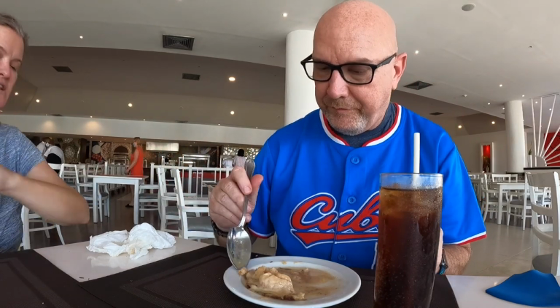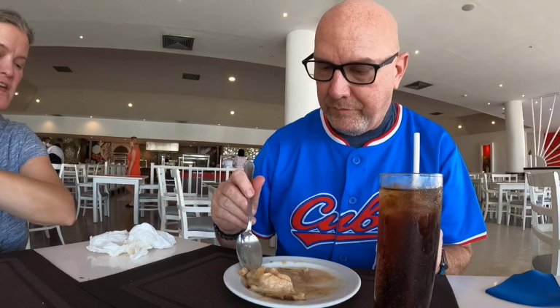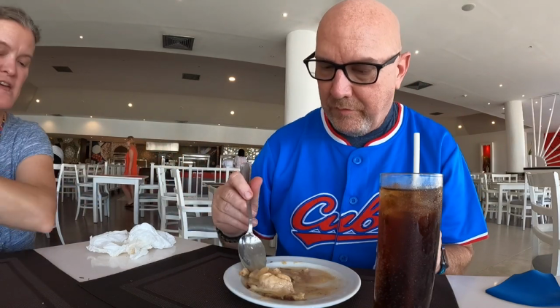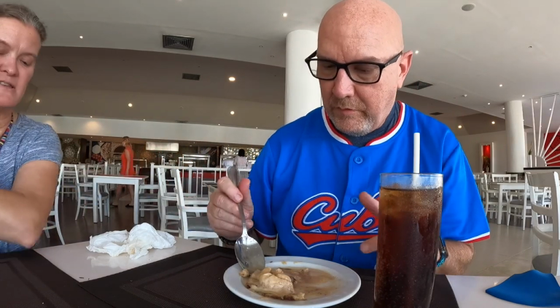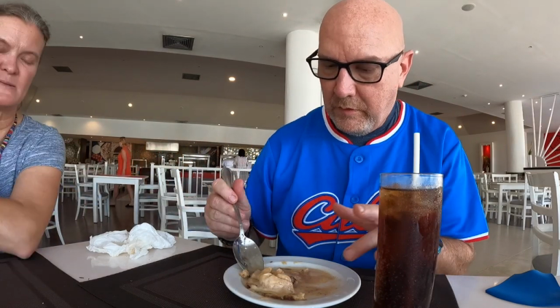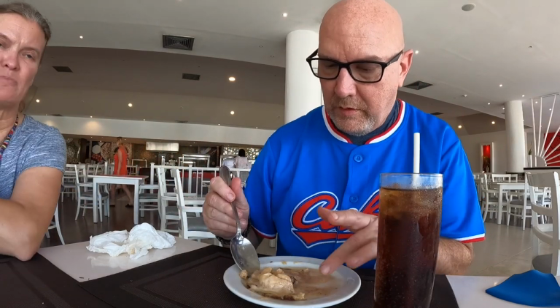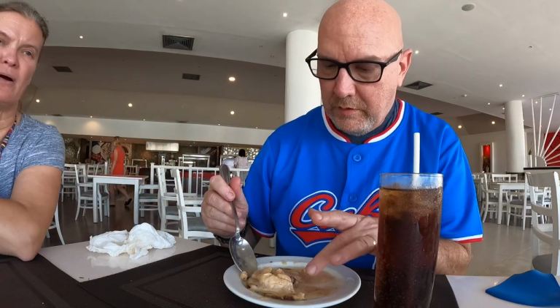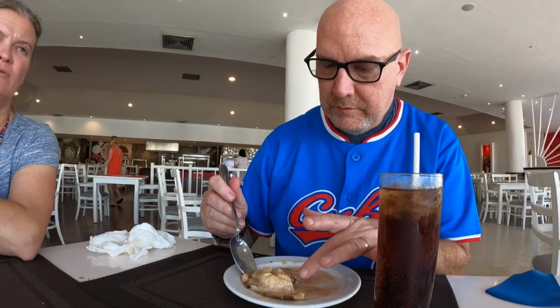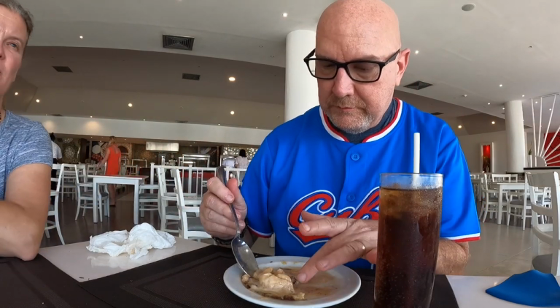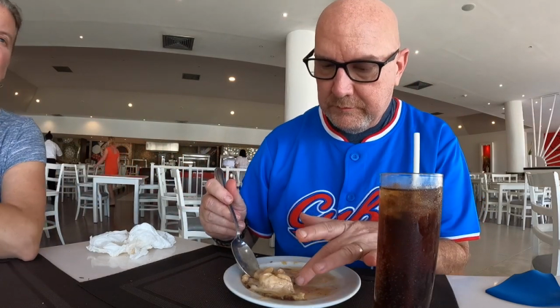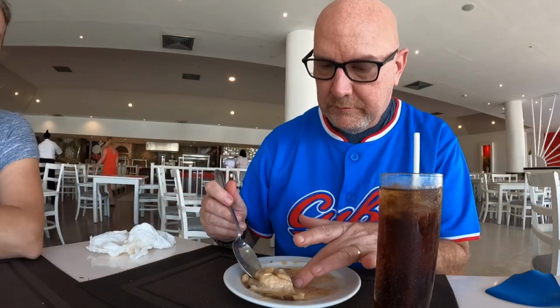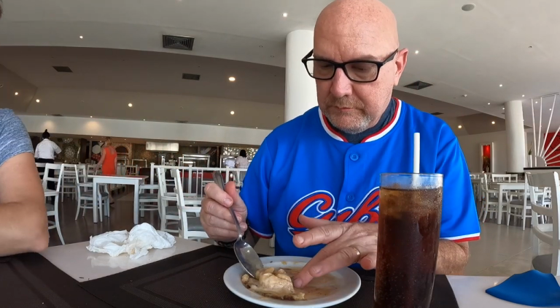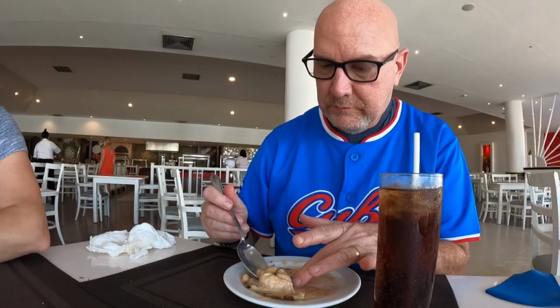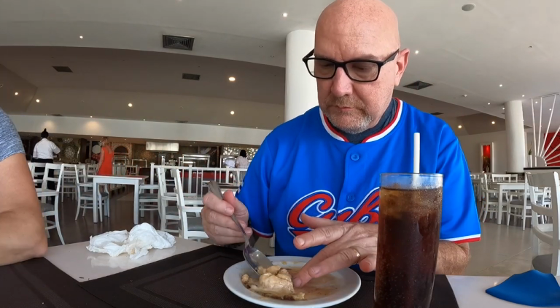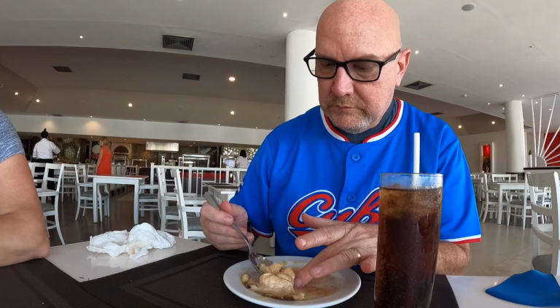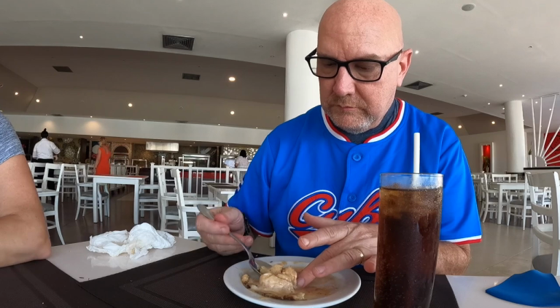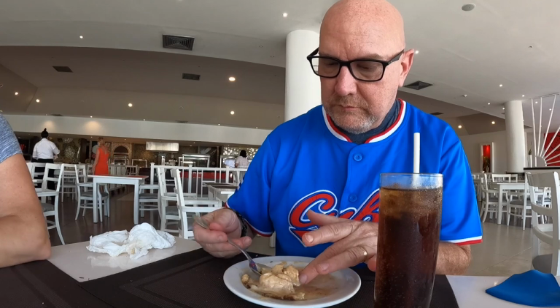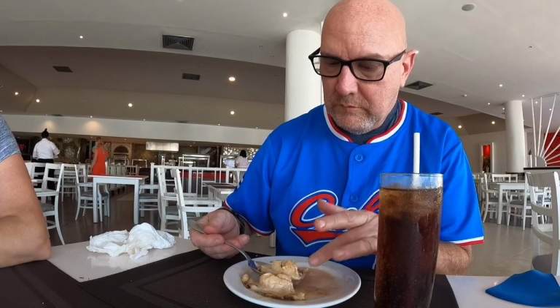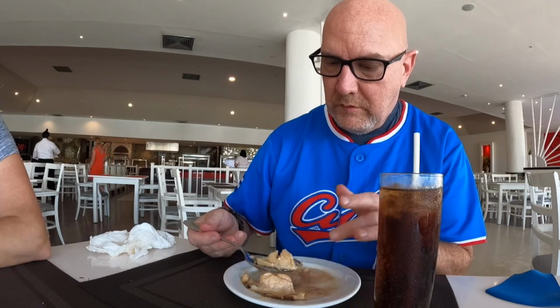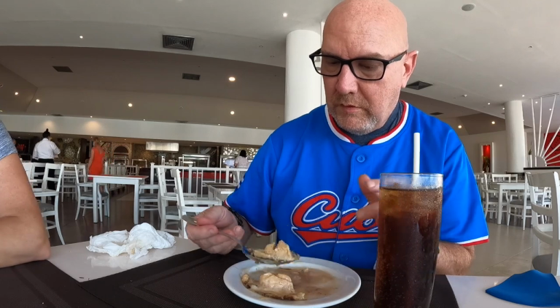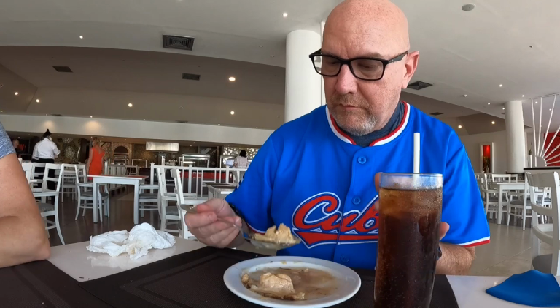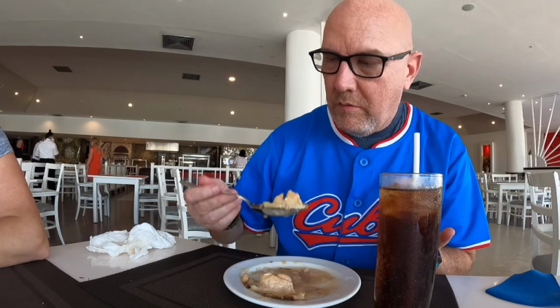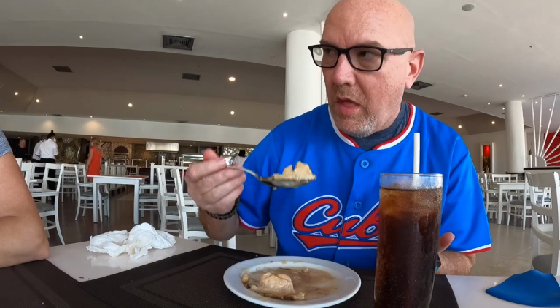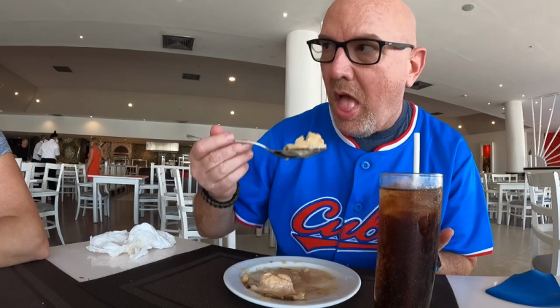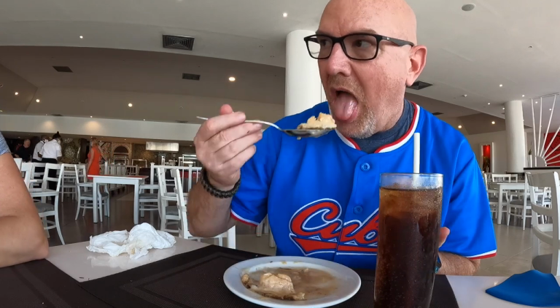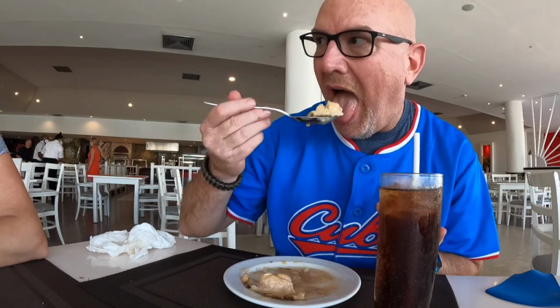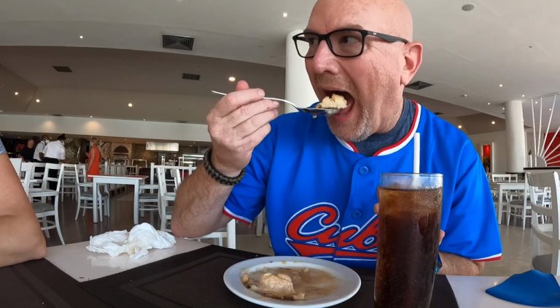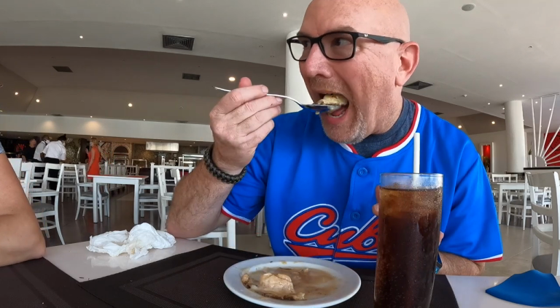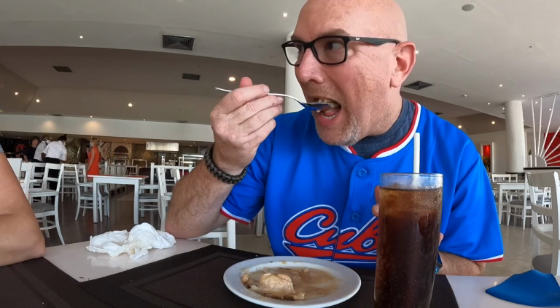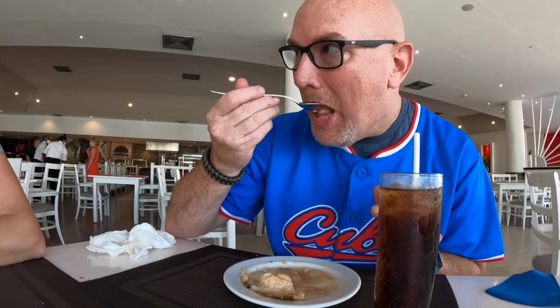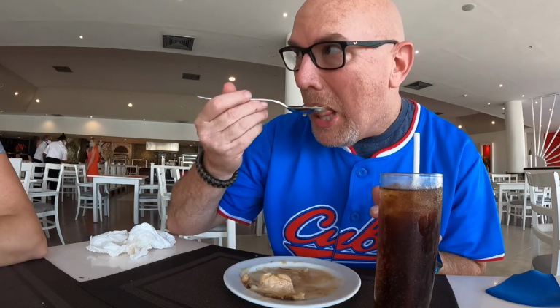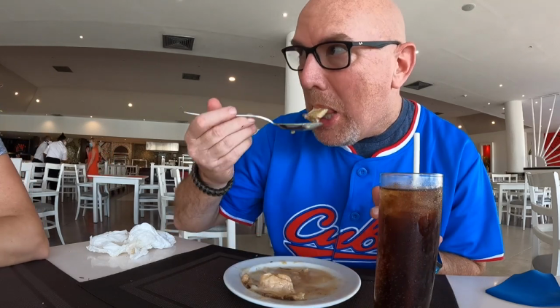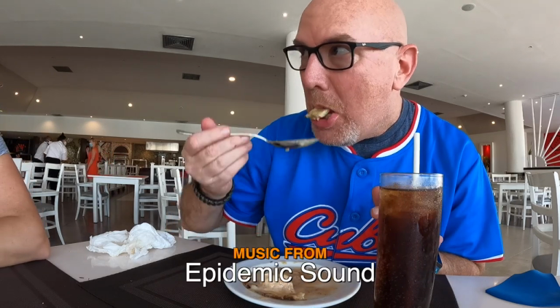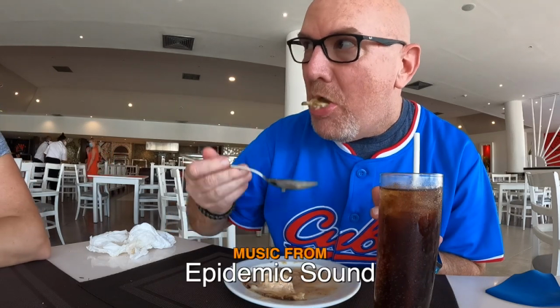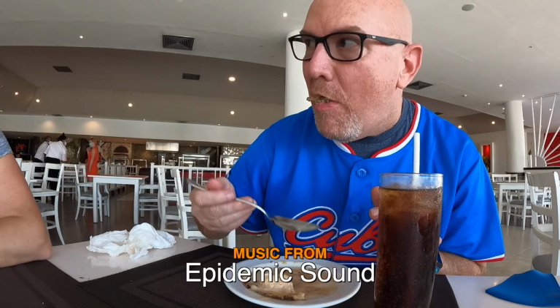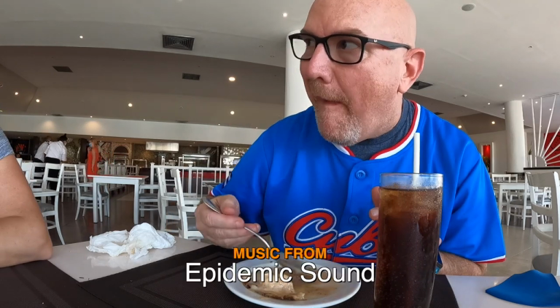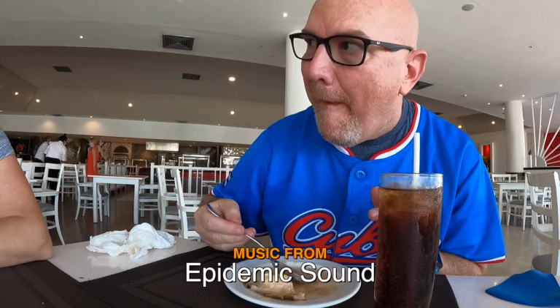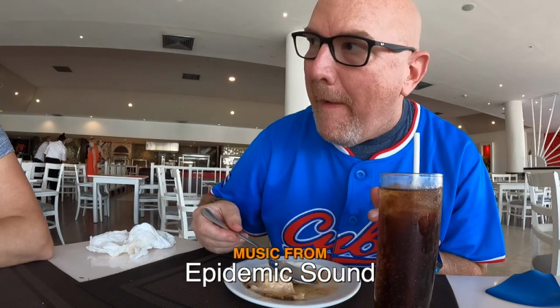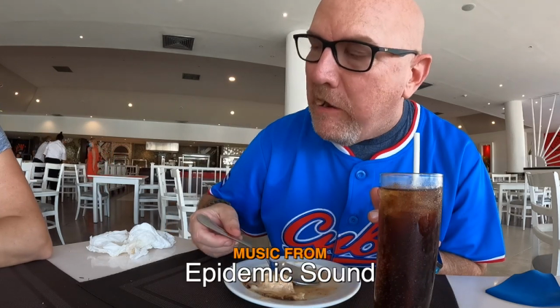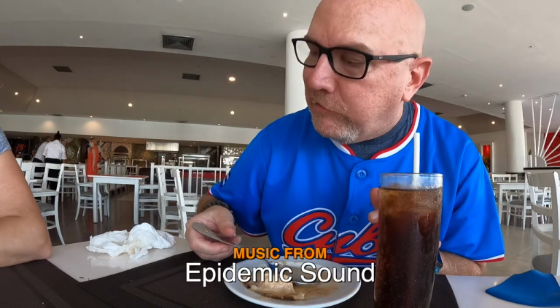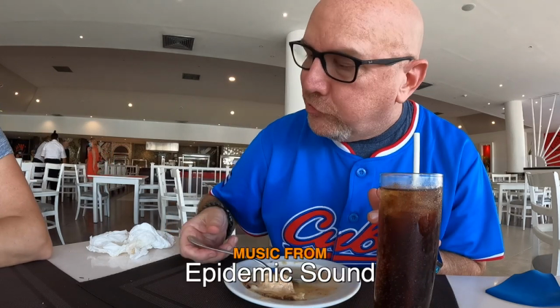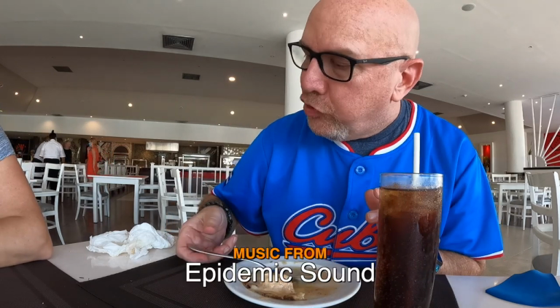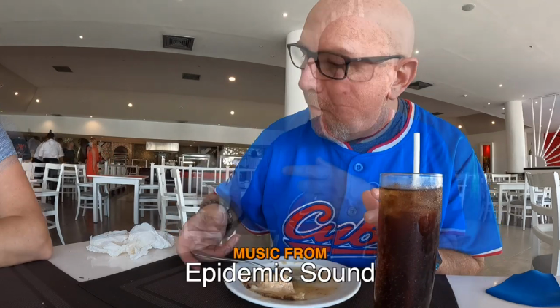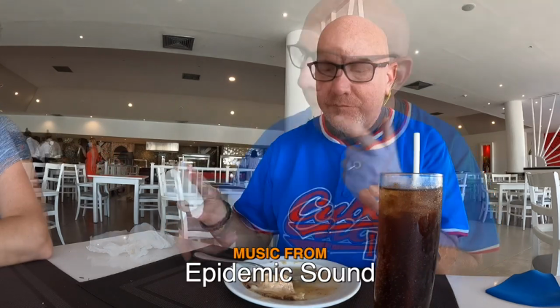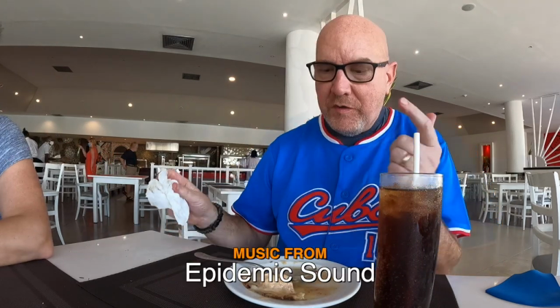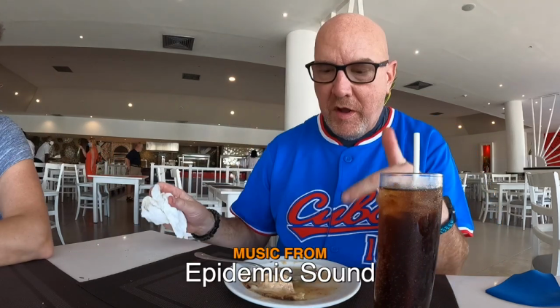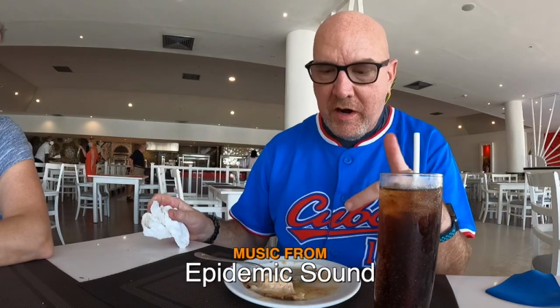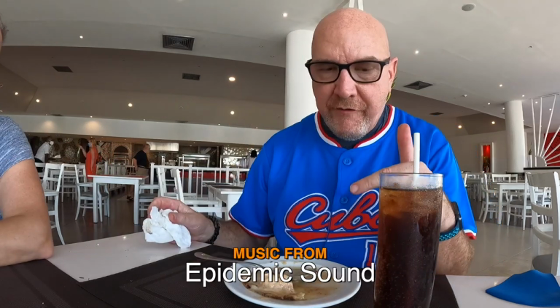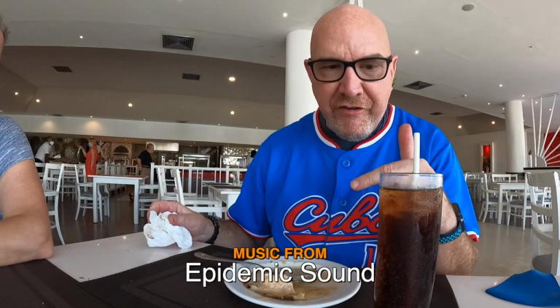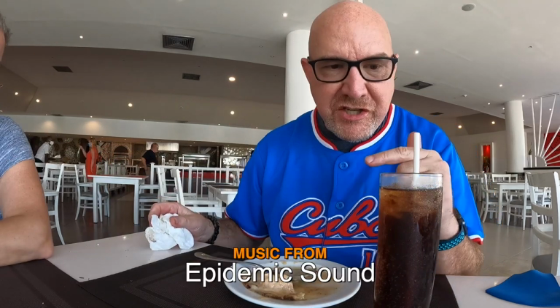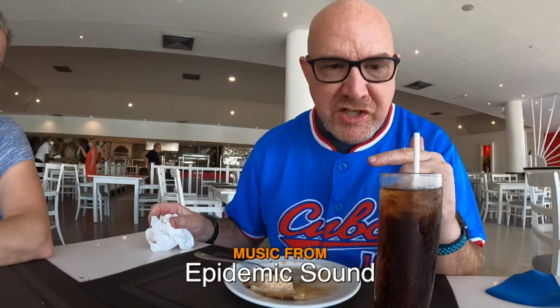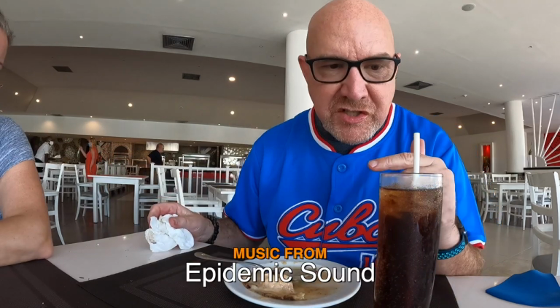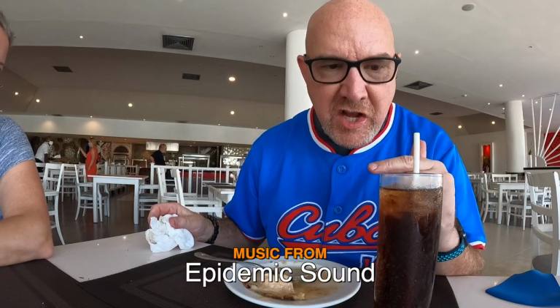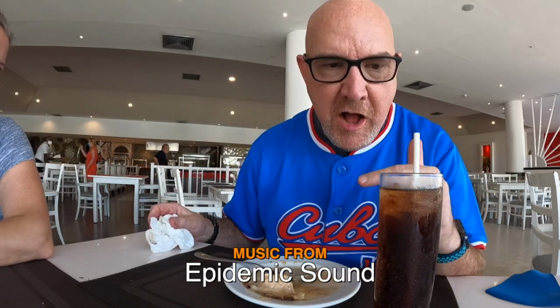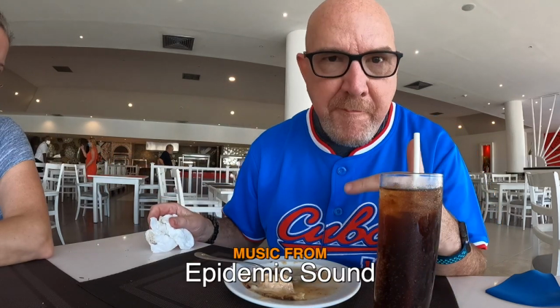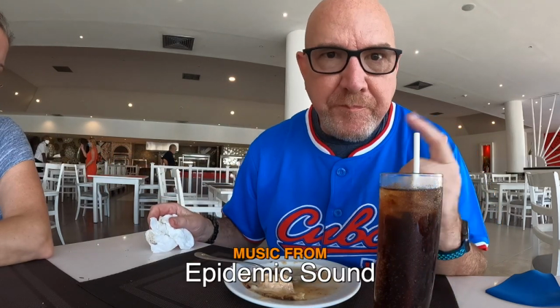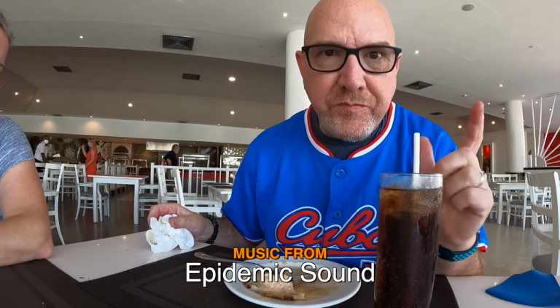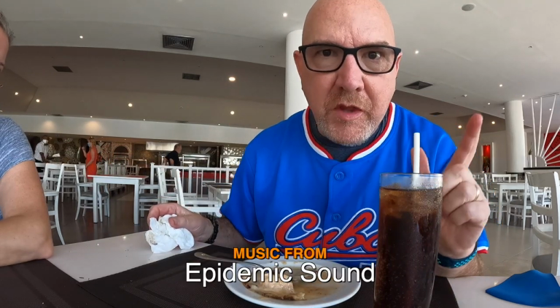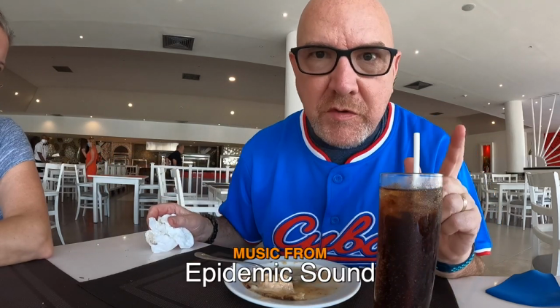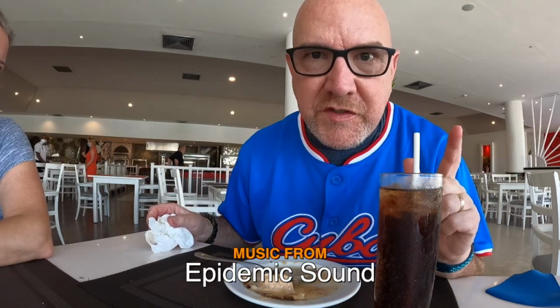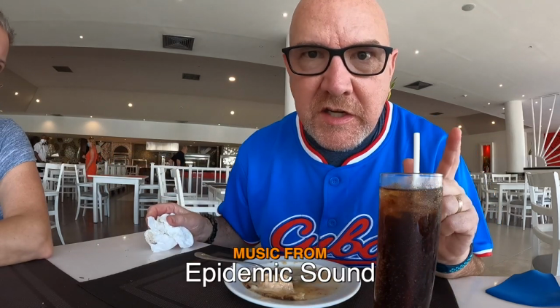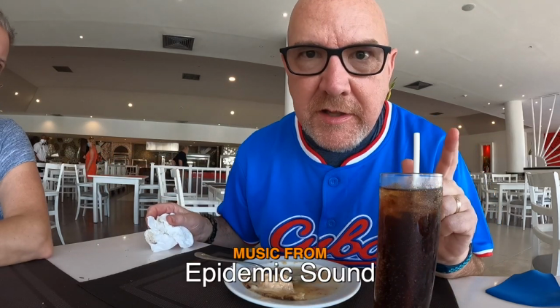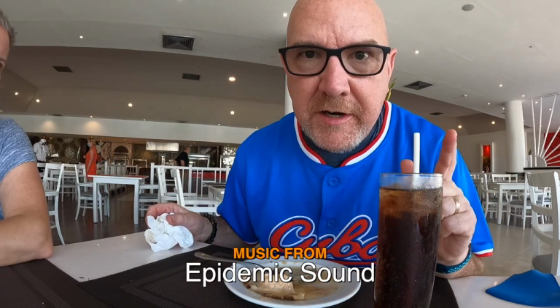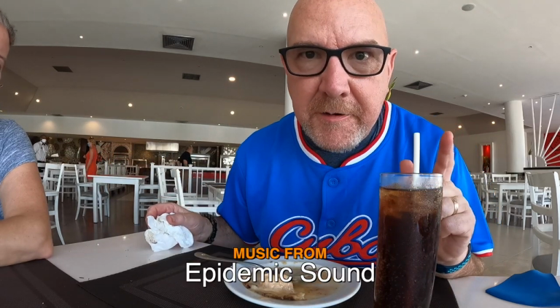Every day is probably going to have a few different menus. I'm going to finish this off — we'll see you later.